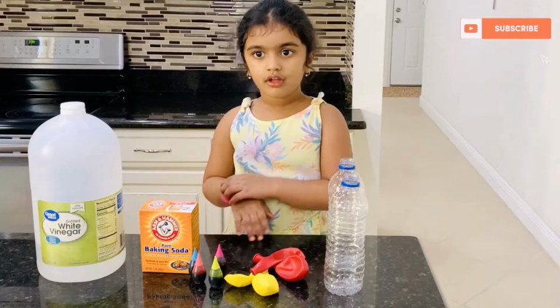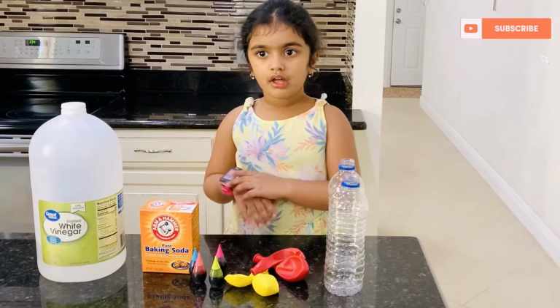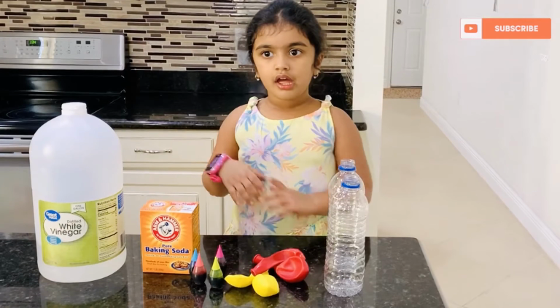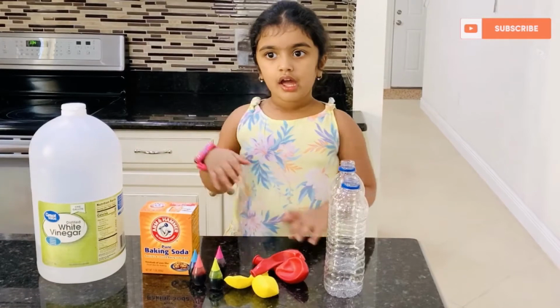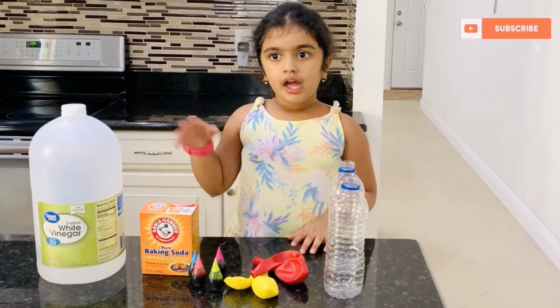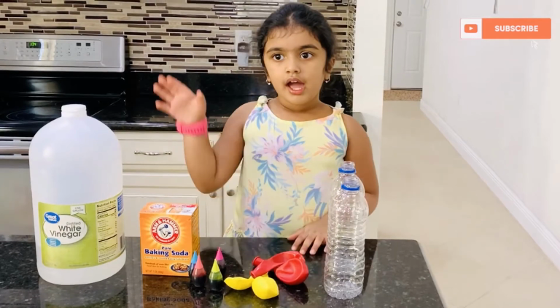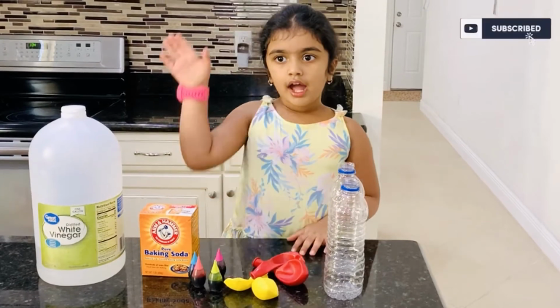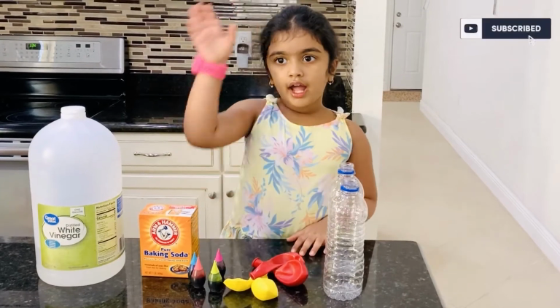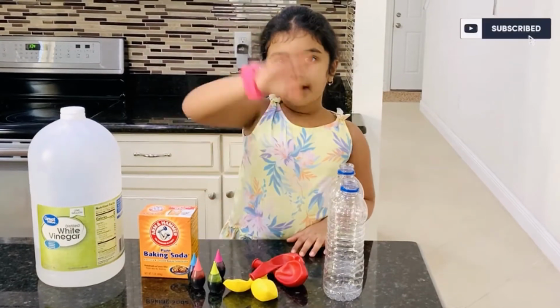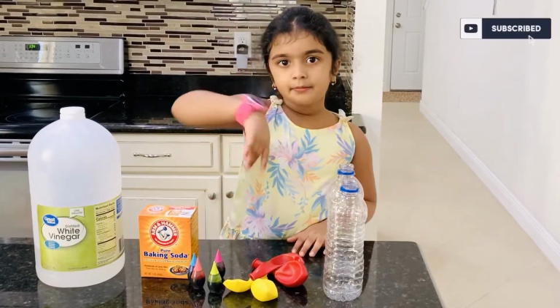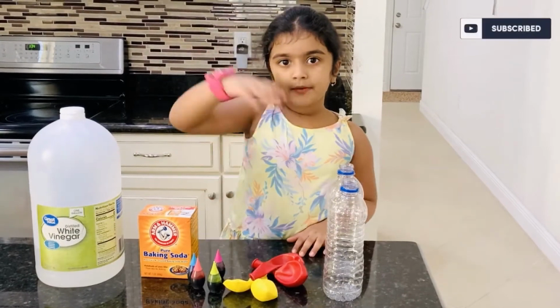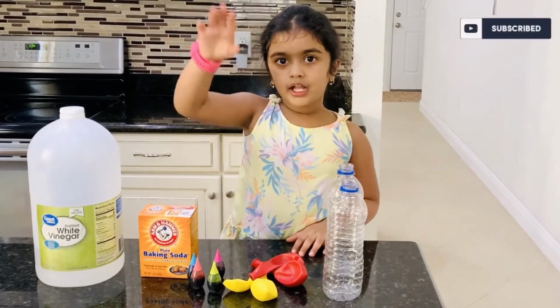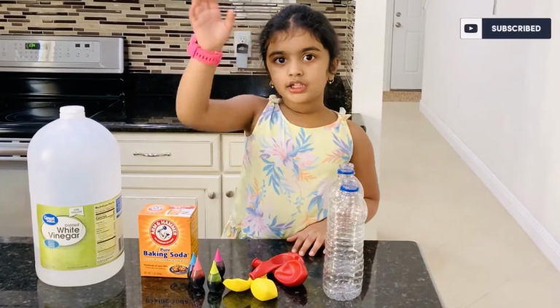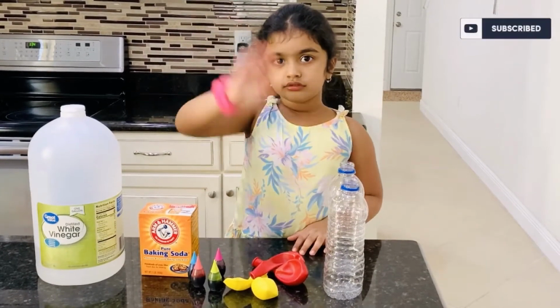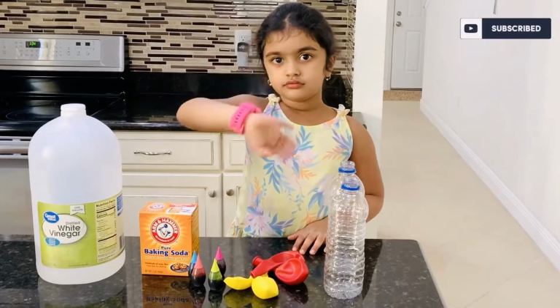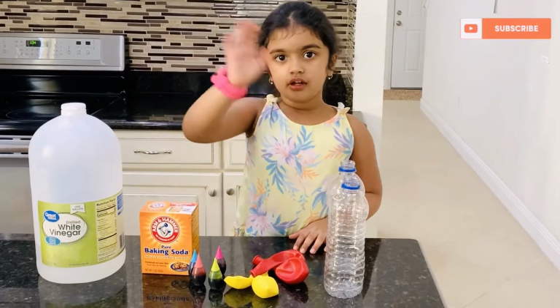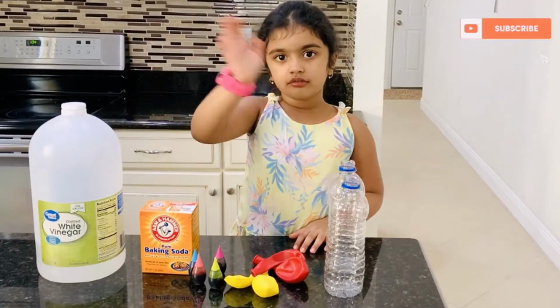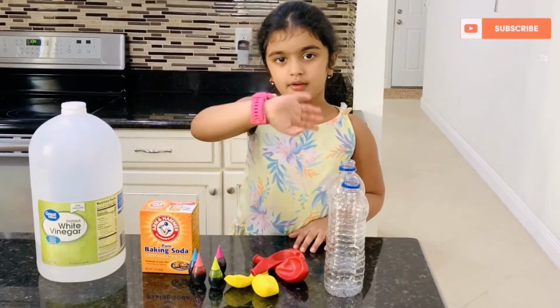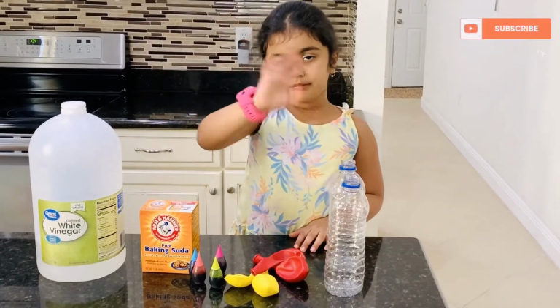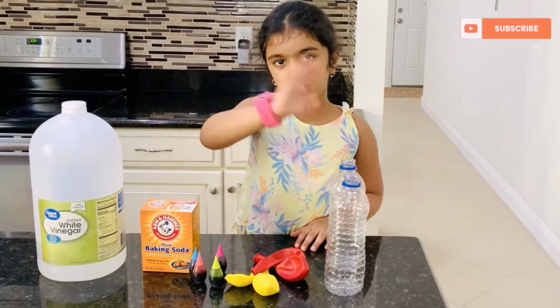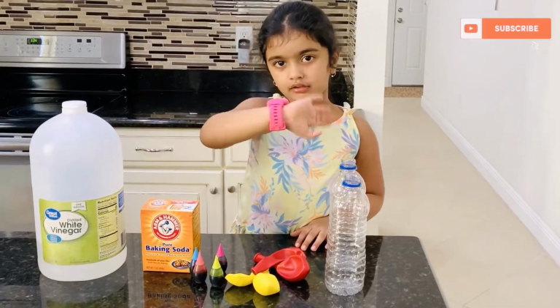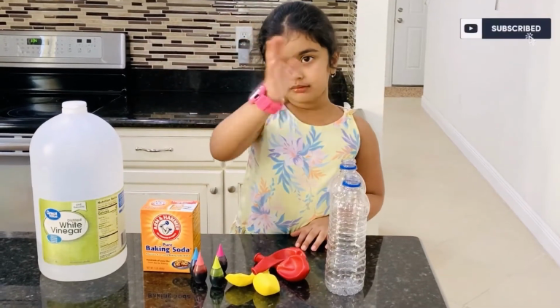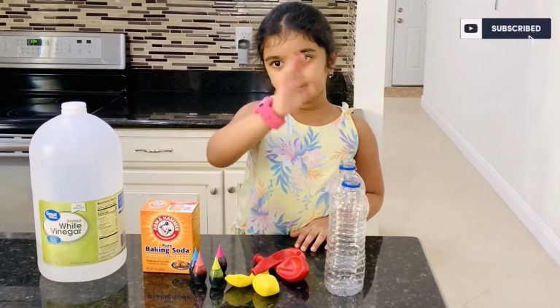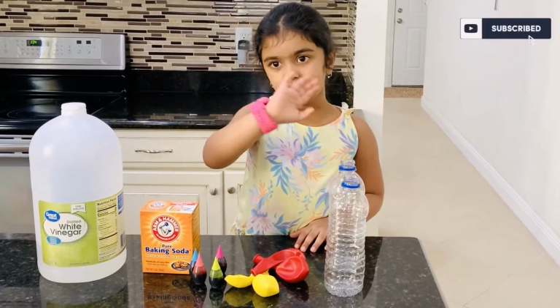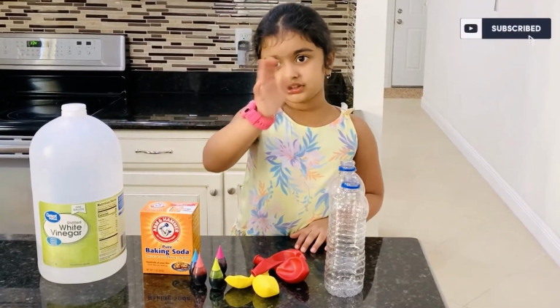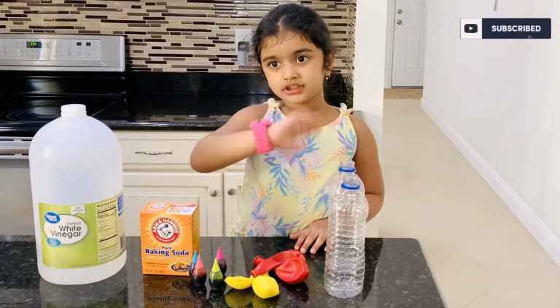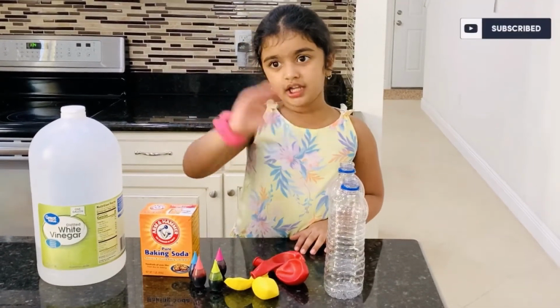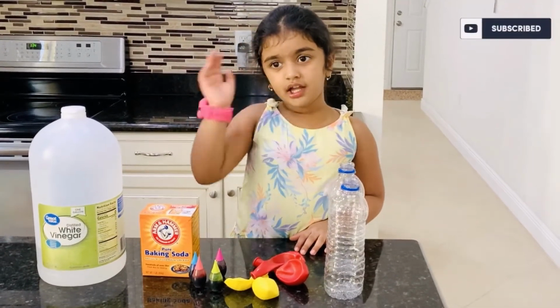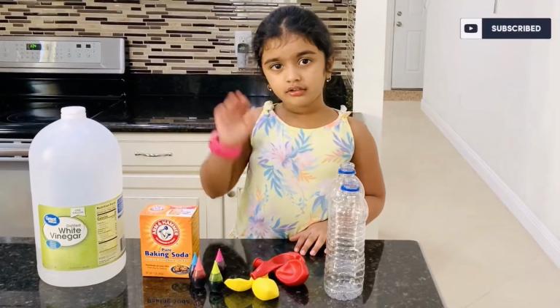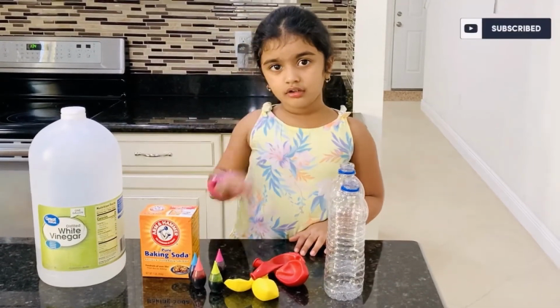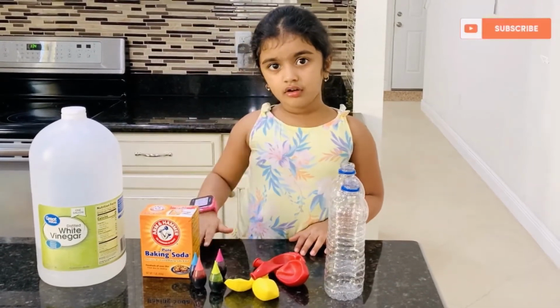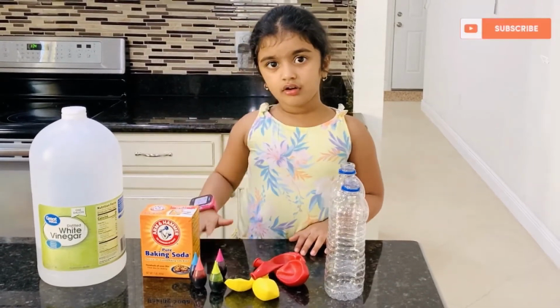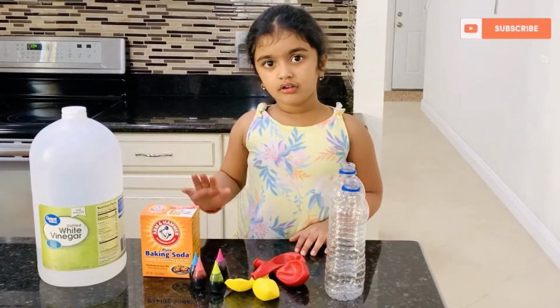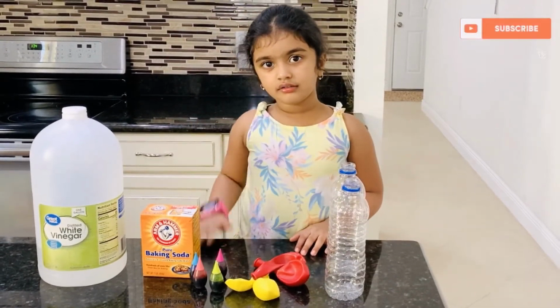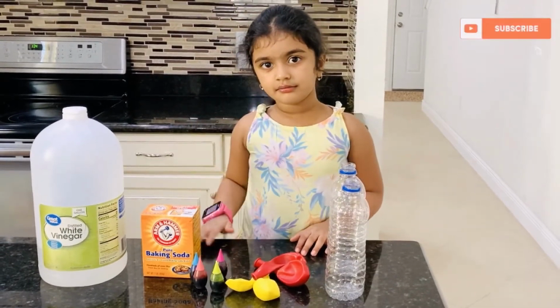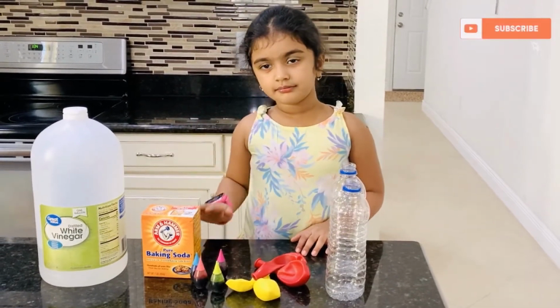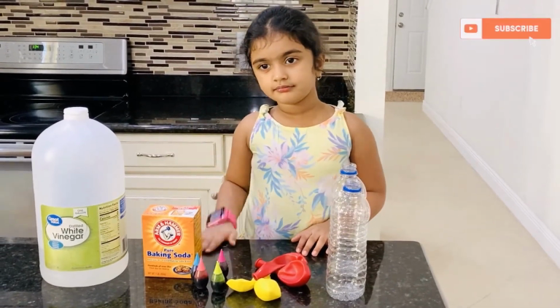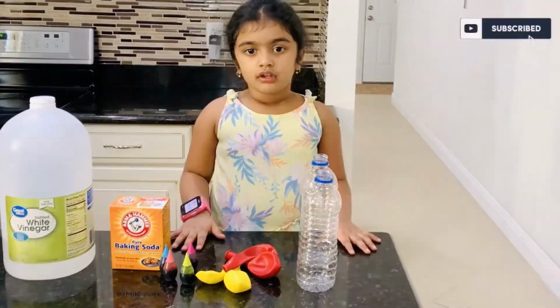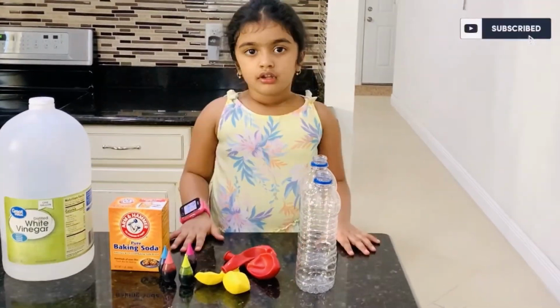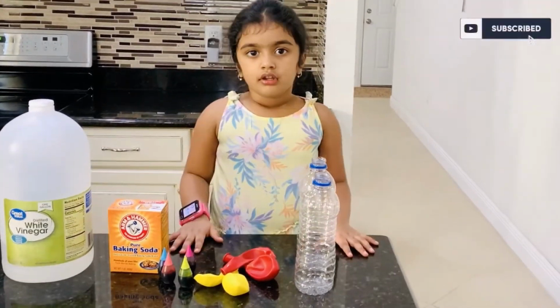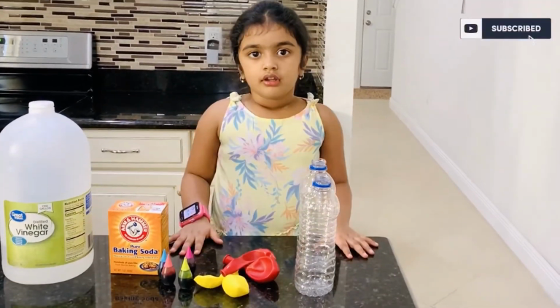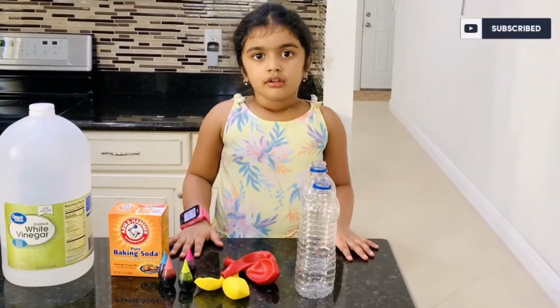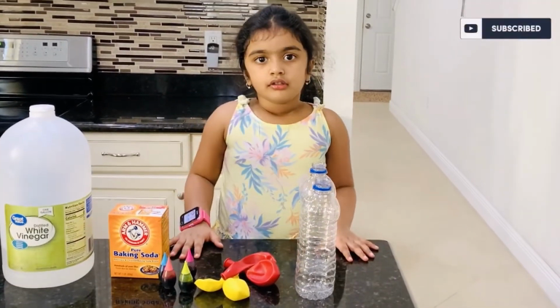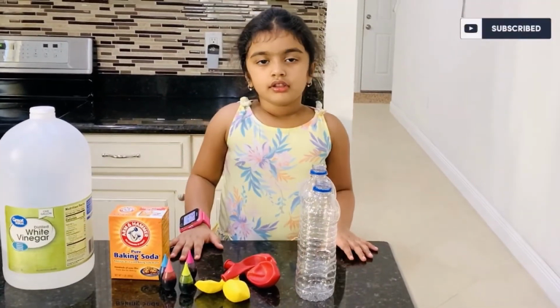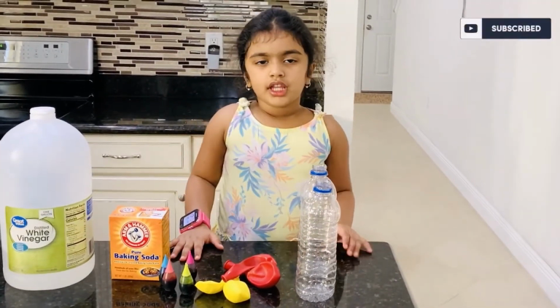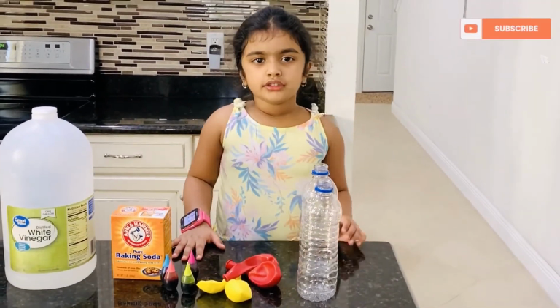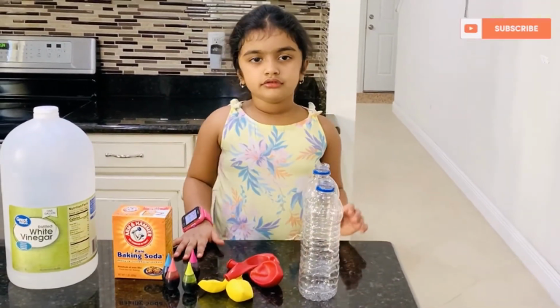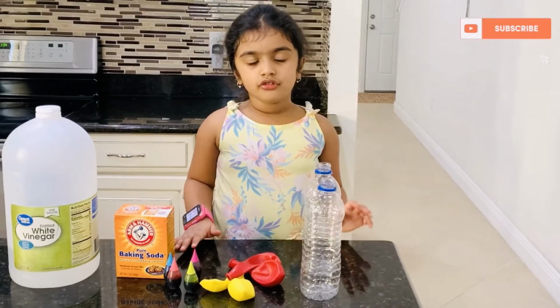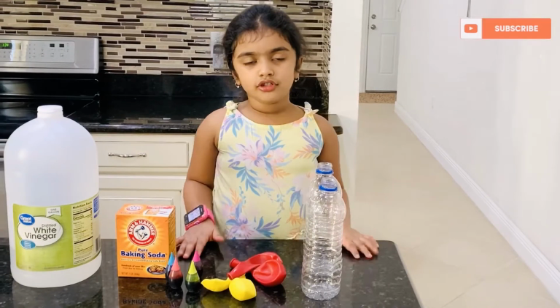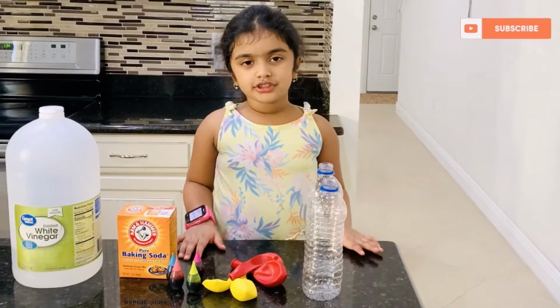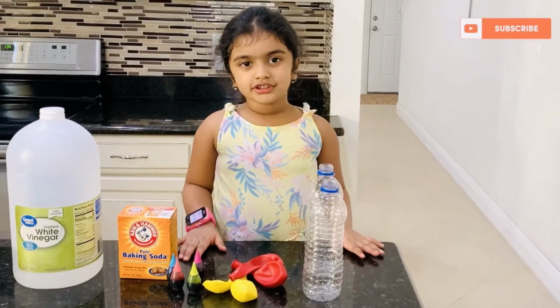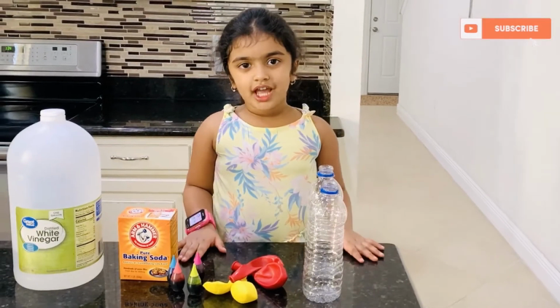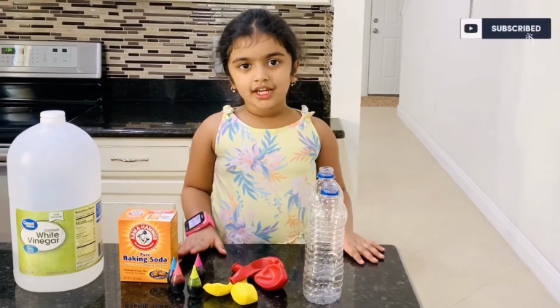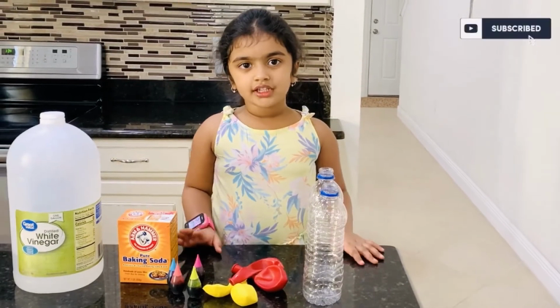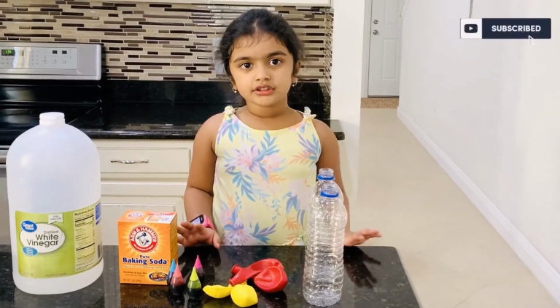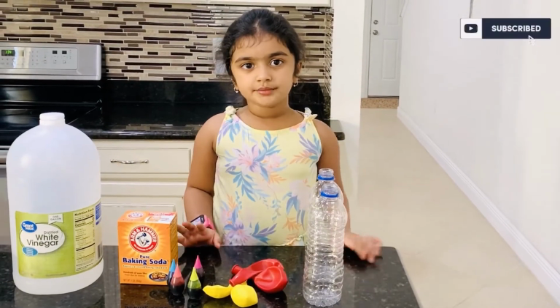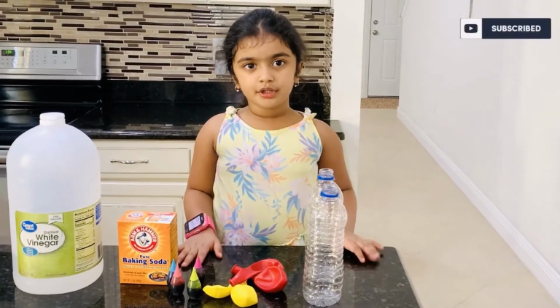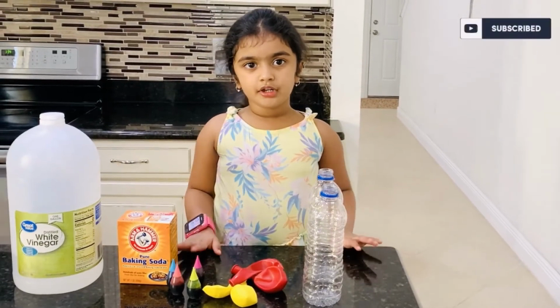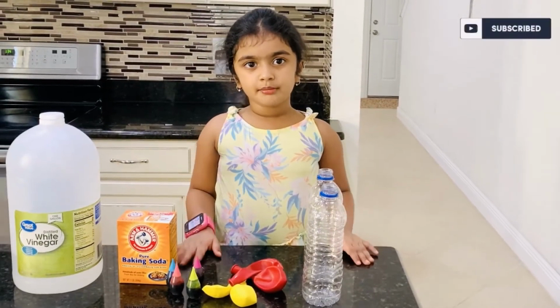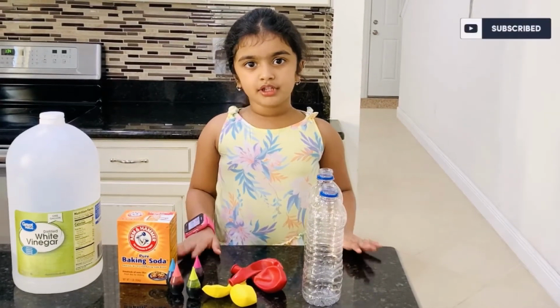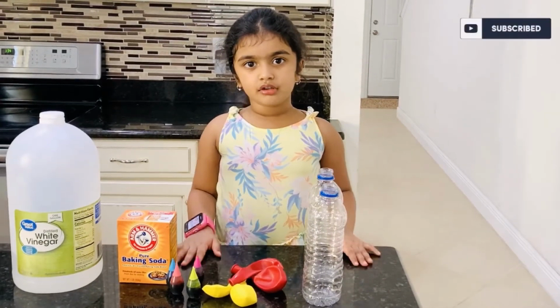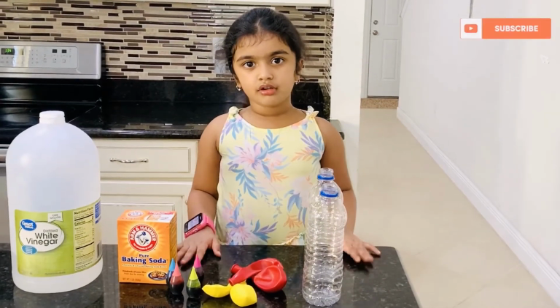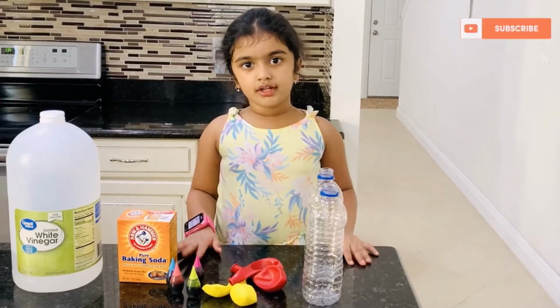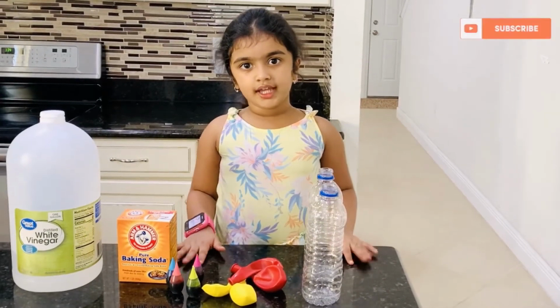Hi friends! Welcome back to my channel. Let's do the science experiment today.